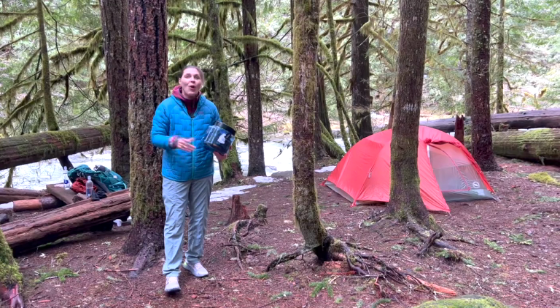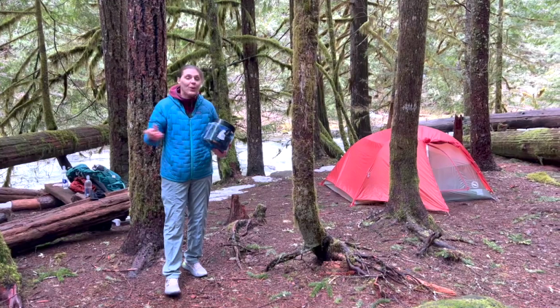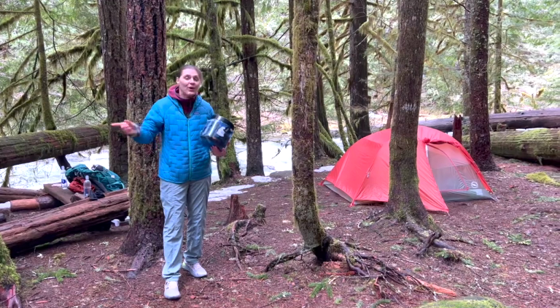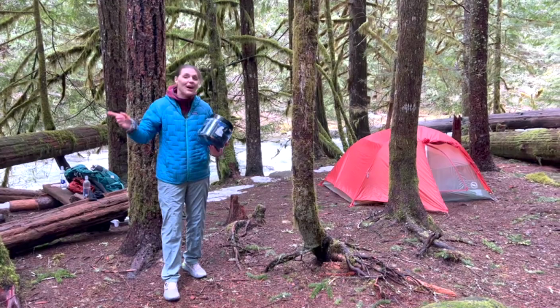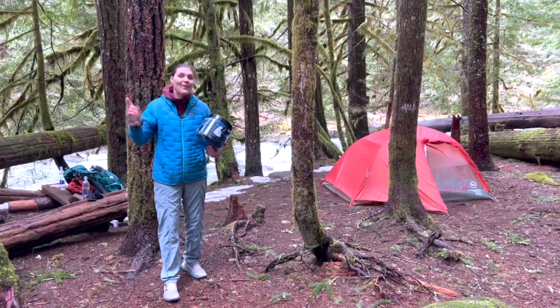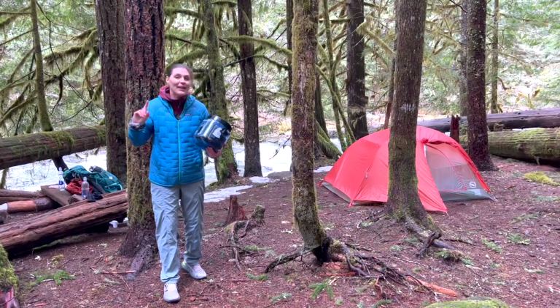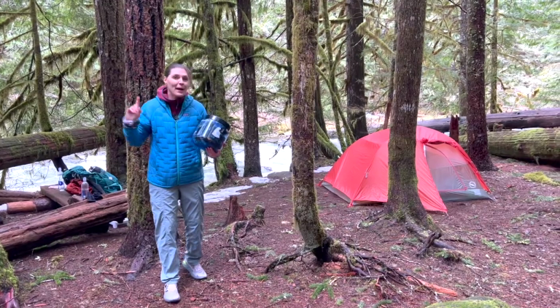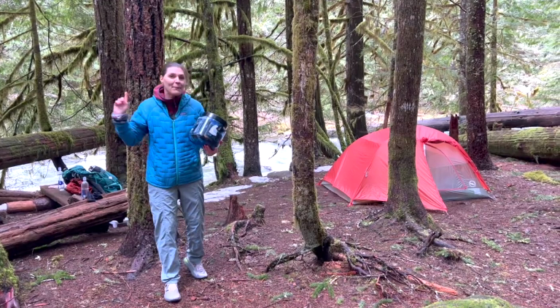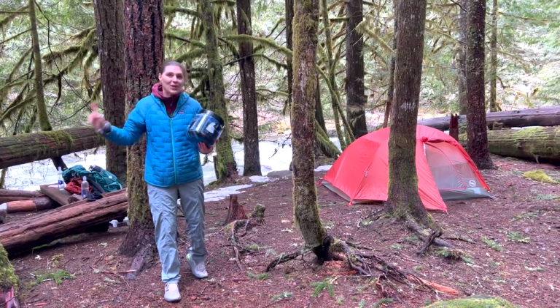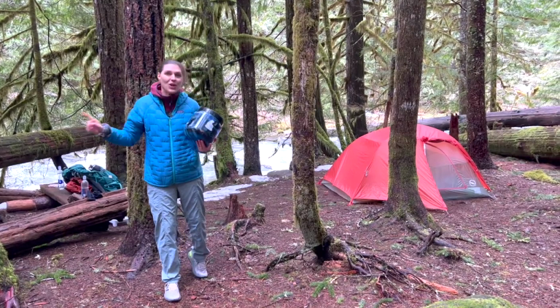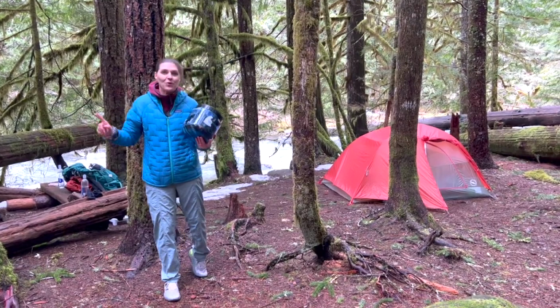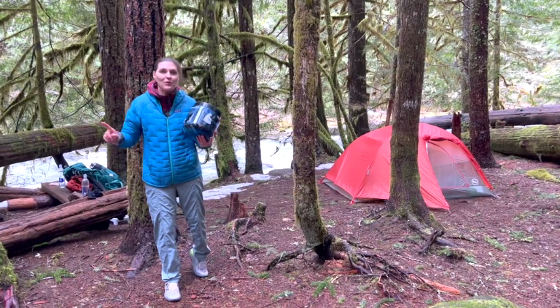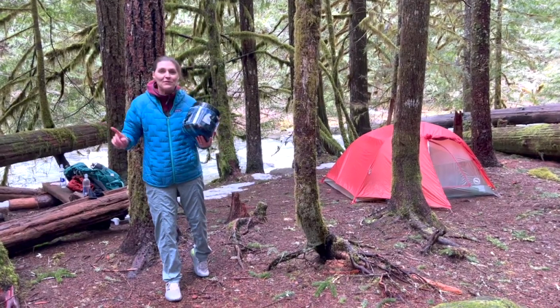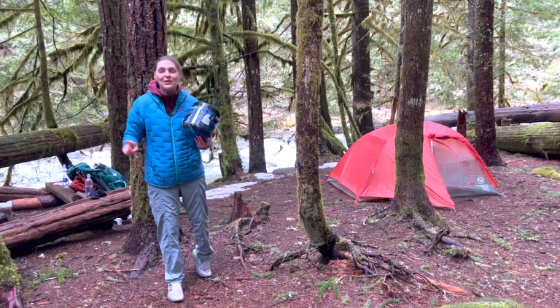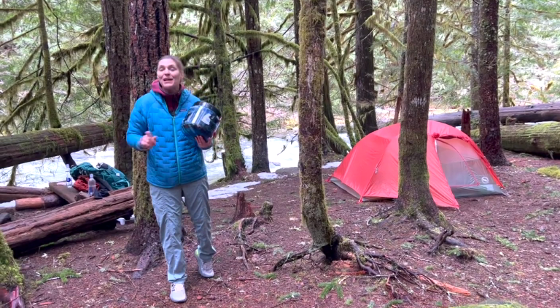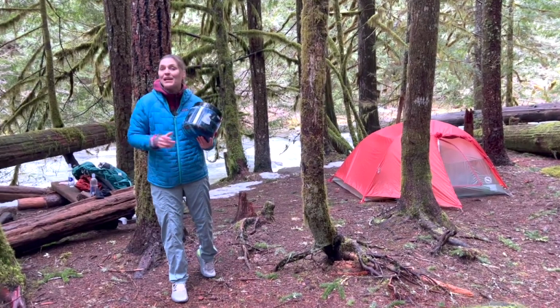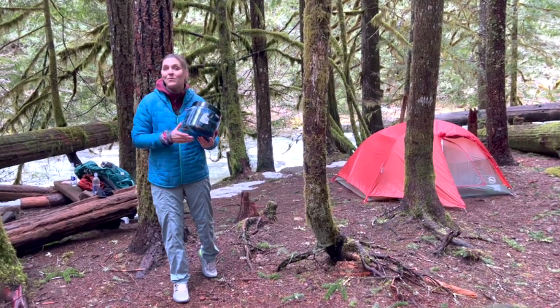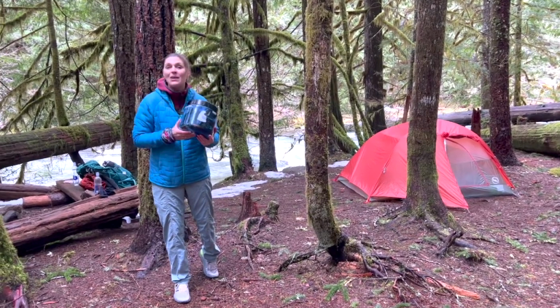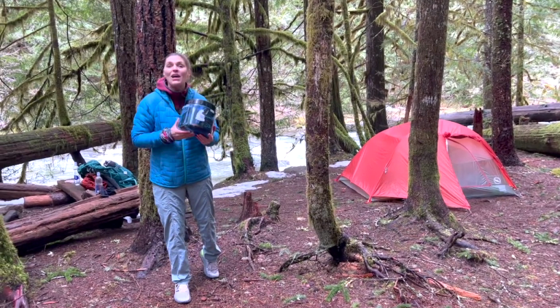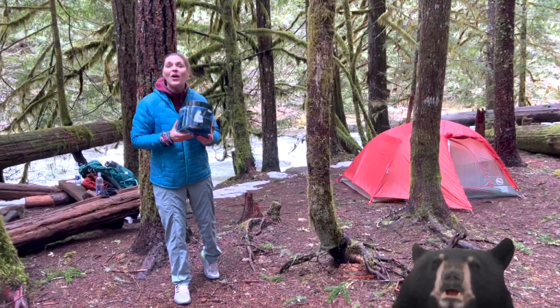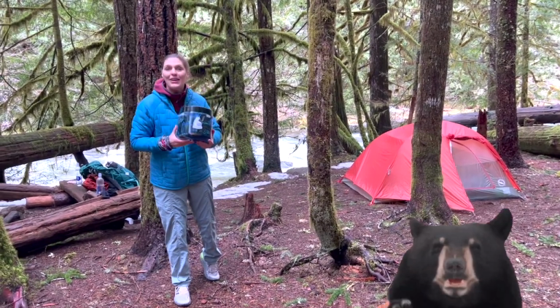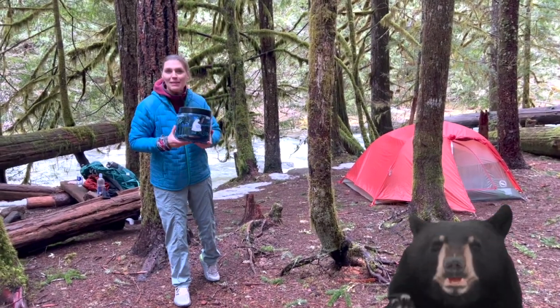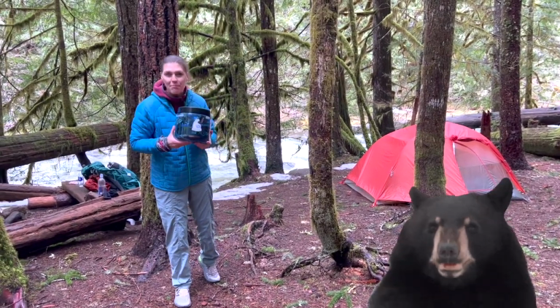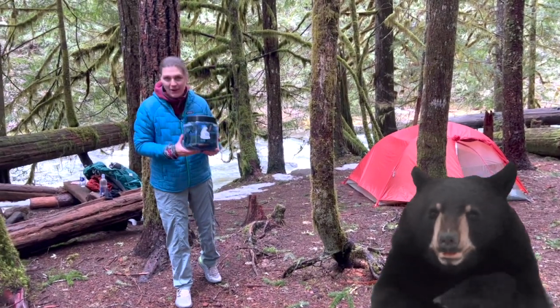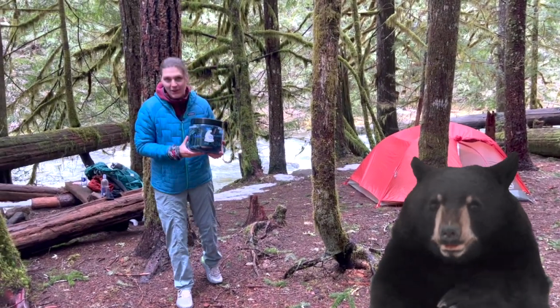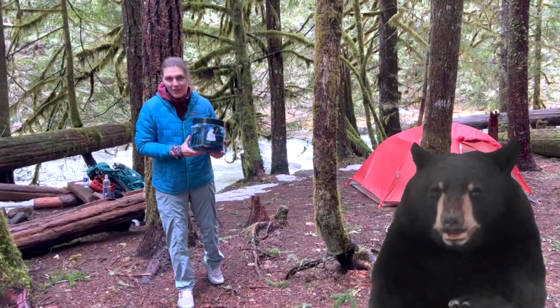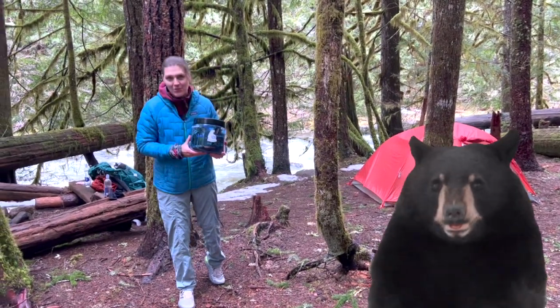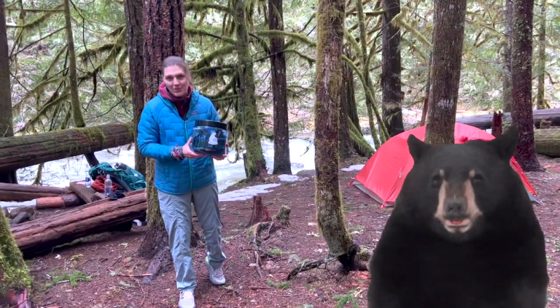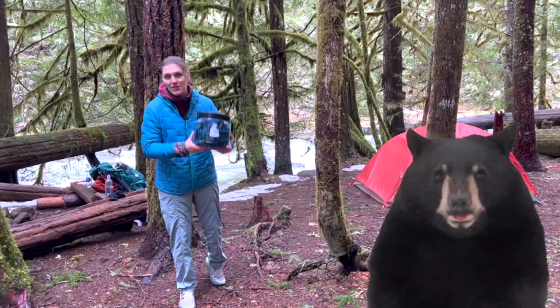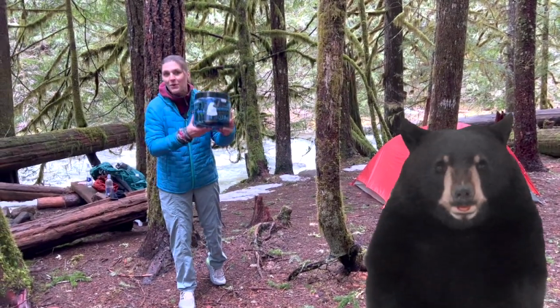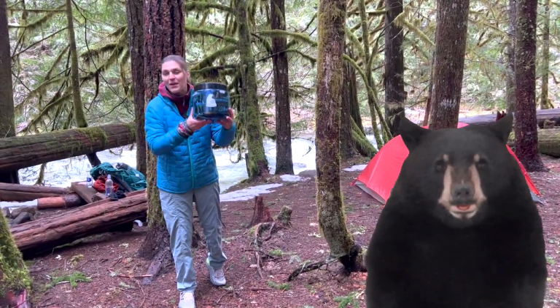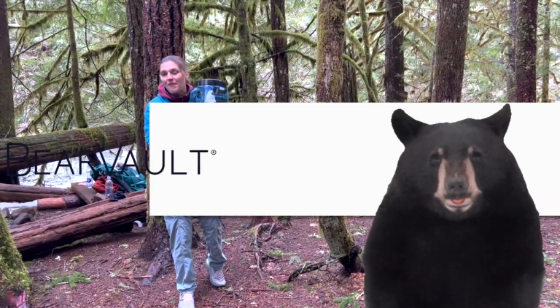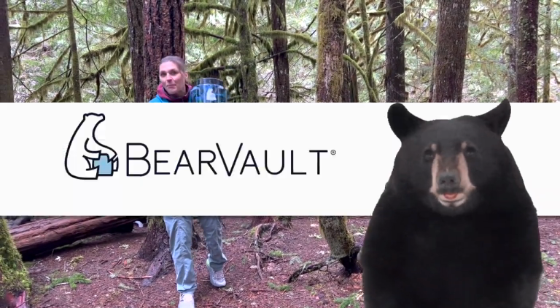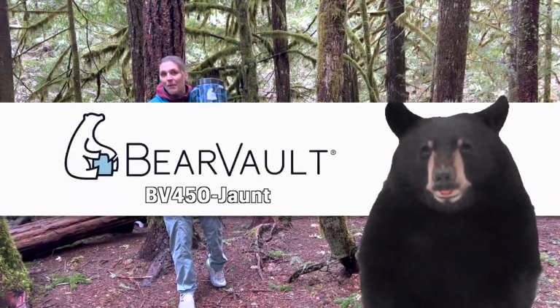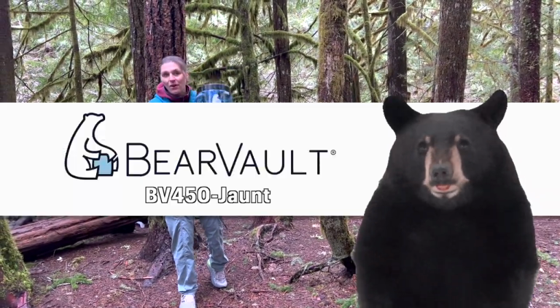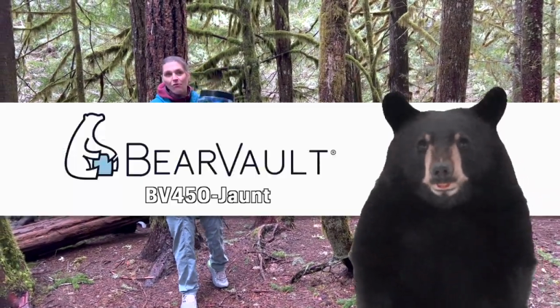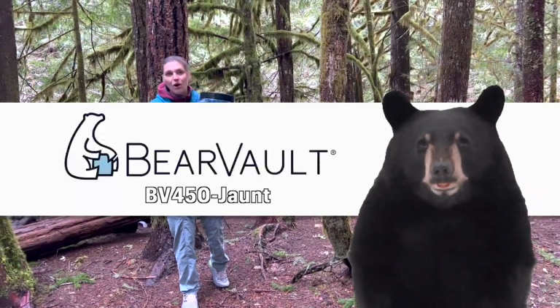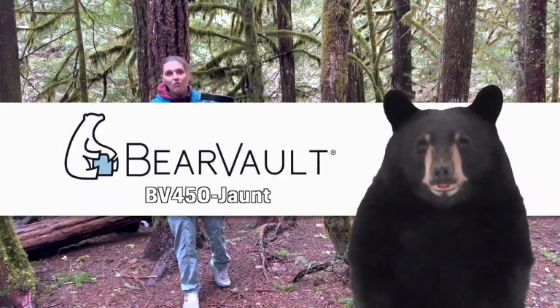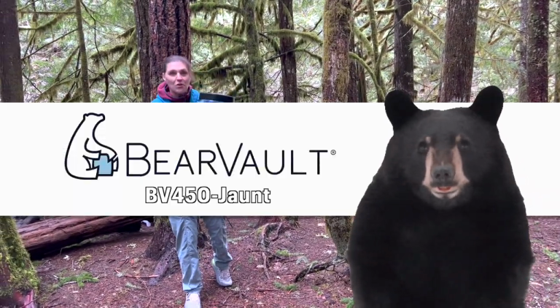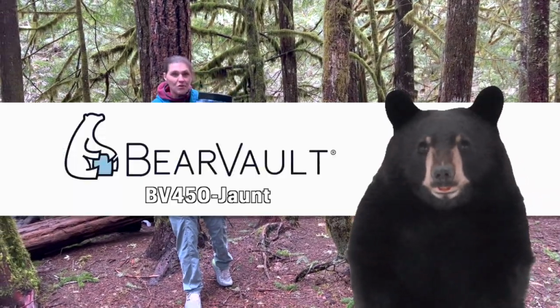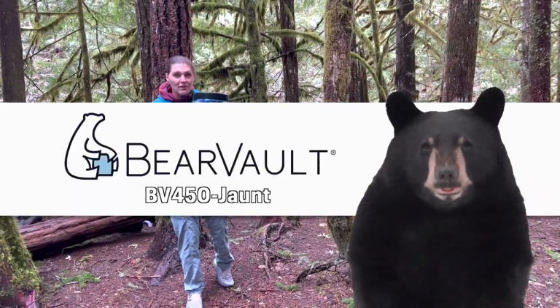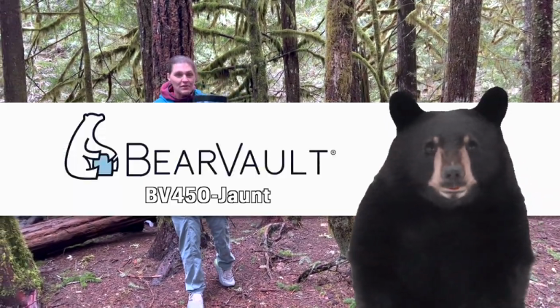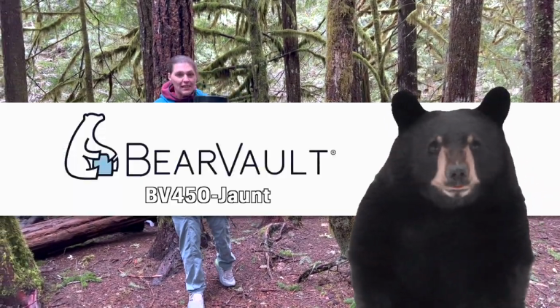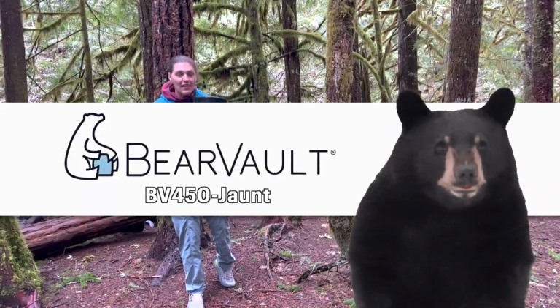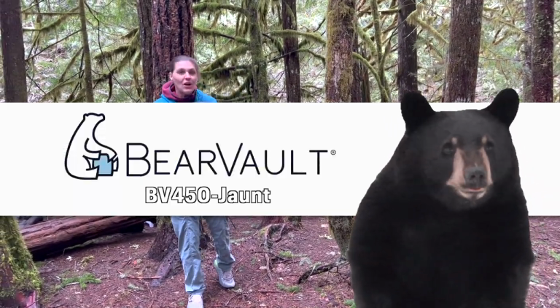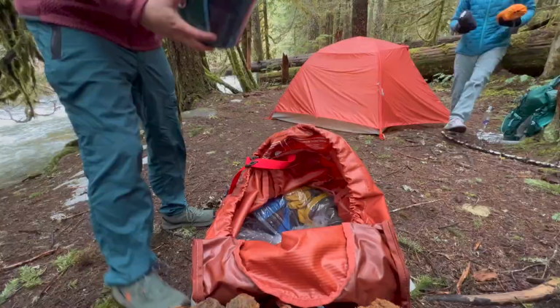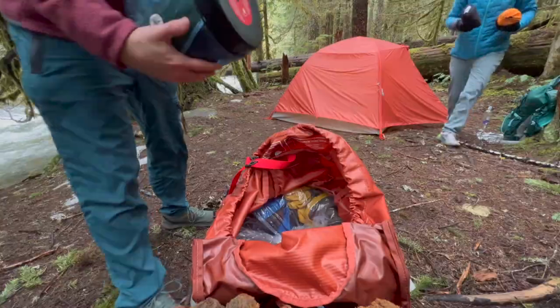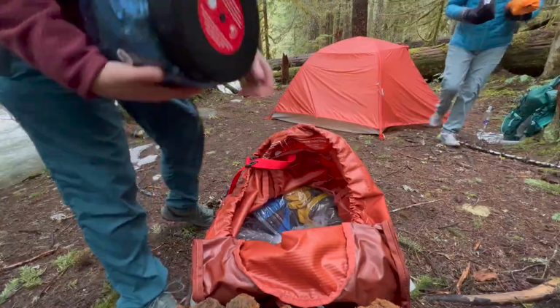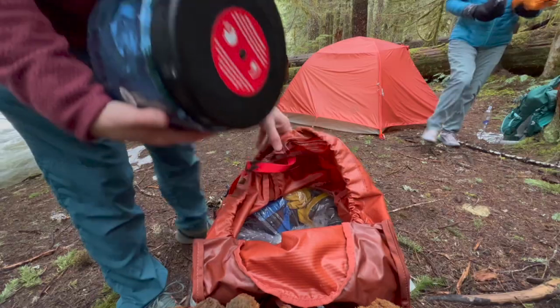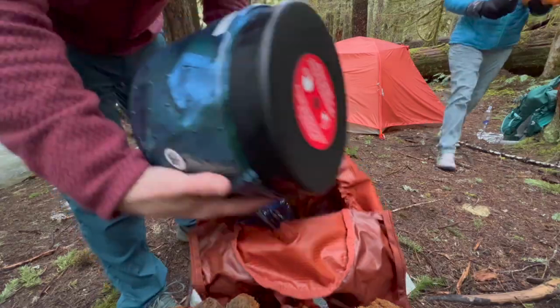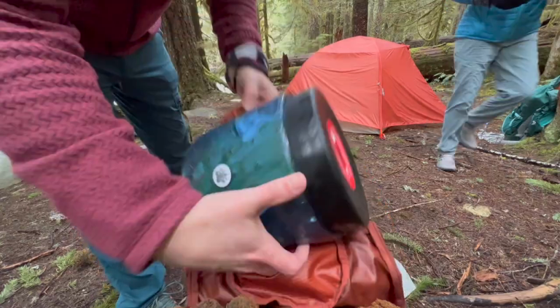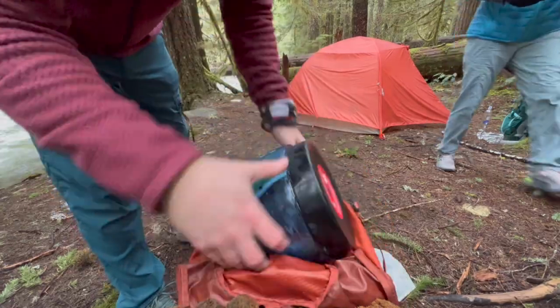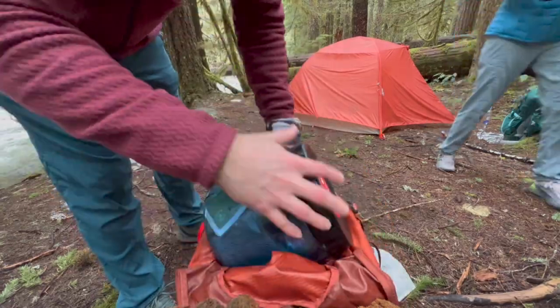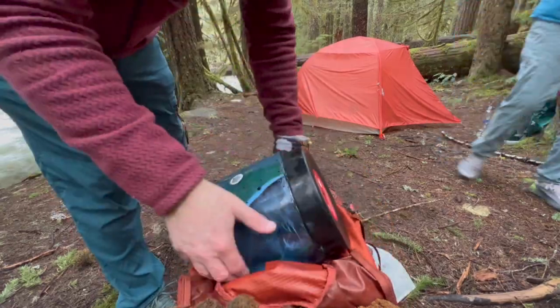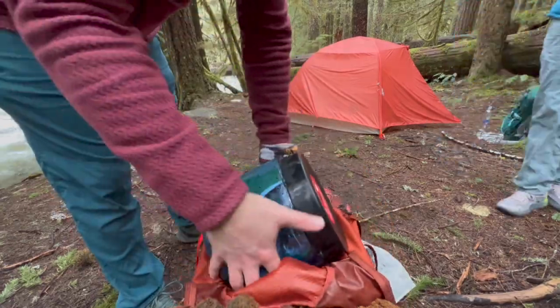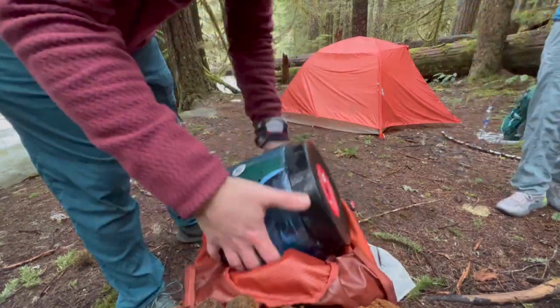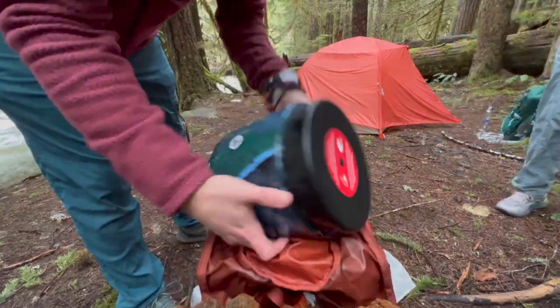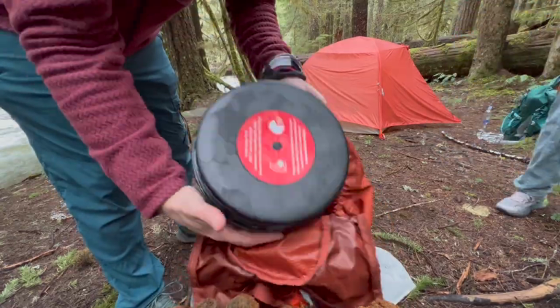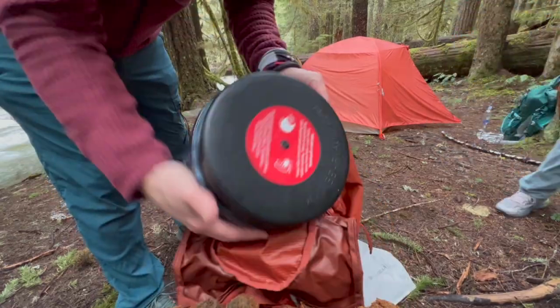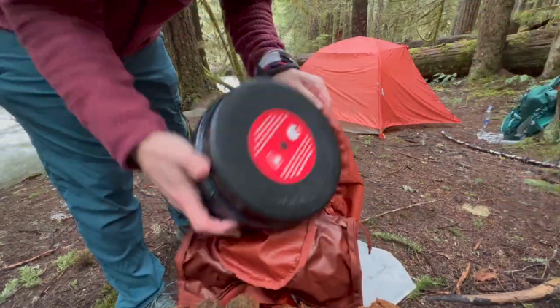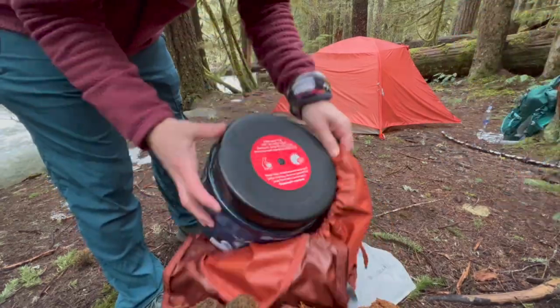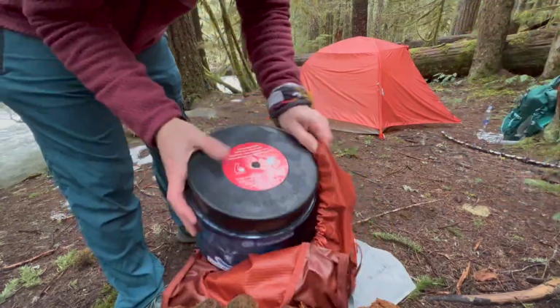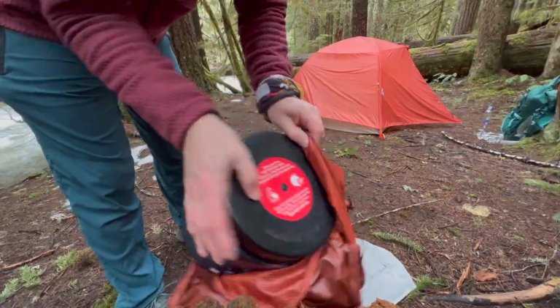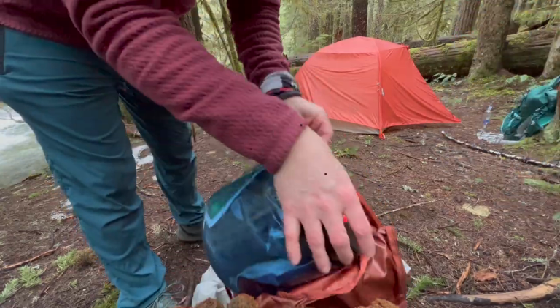We are out camping along the river and we are in bear country, so we have the Bear Vault 450. We're going to go over it and show you how to use it.